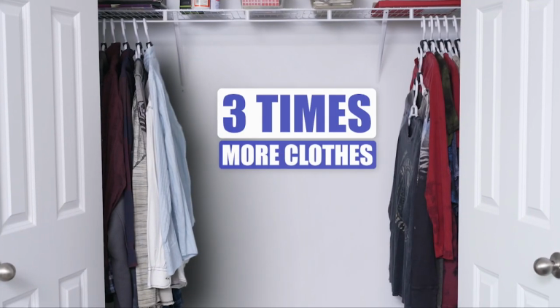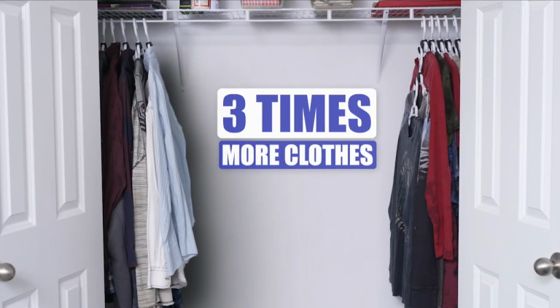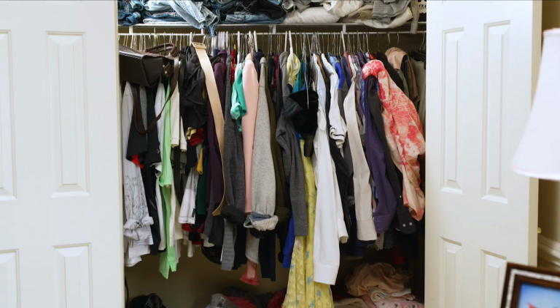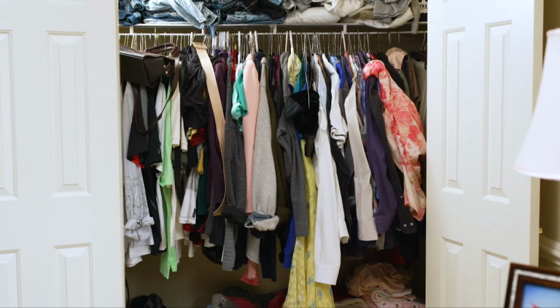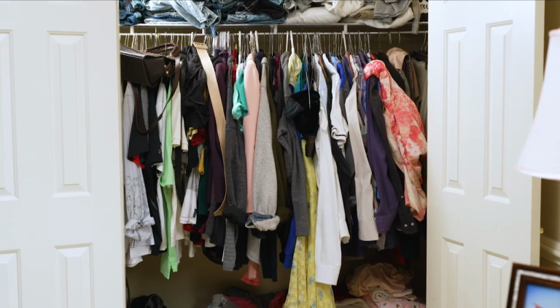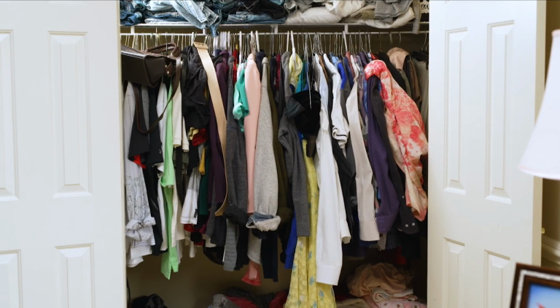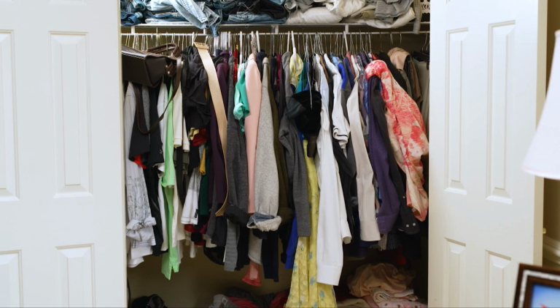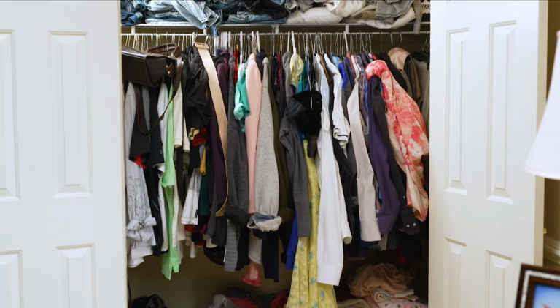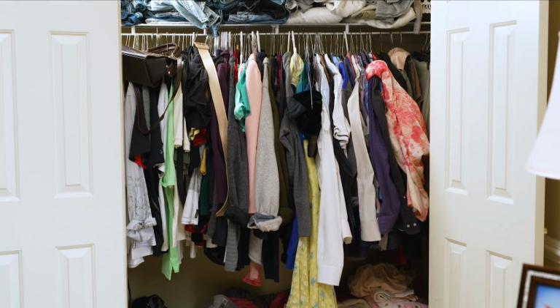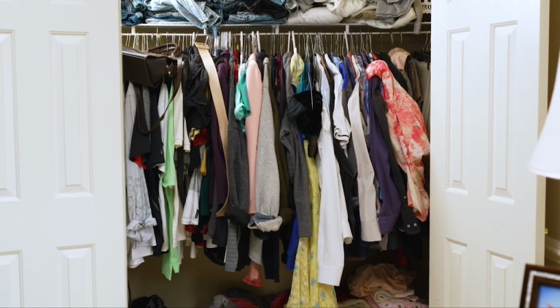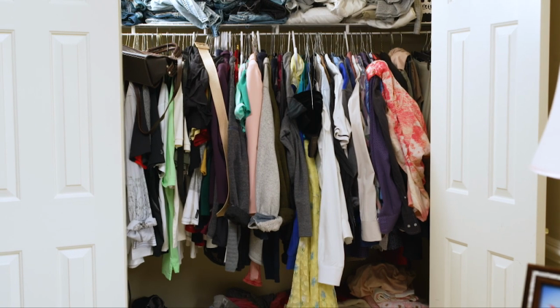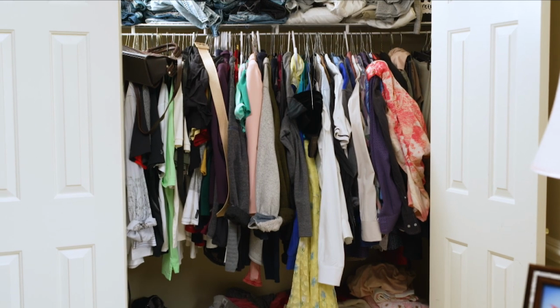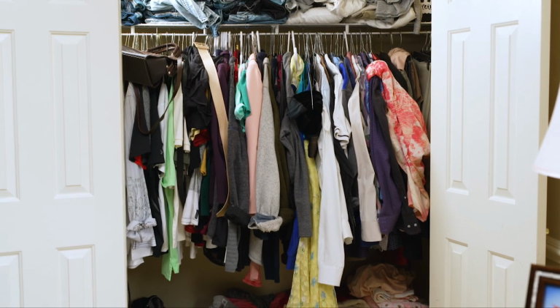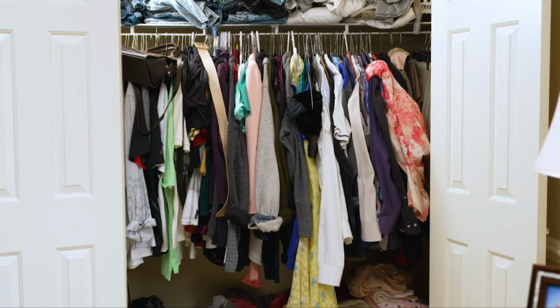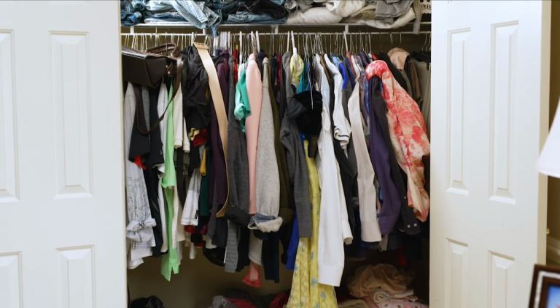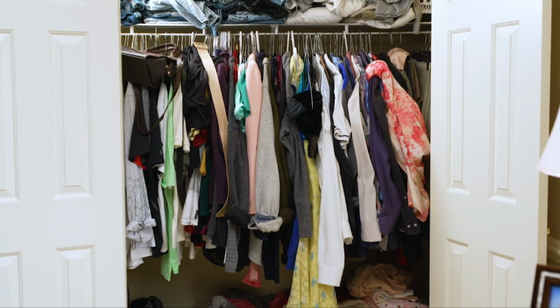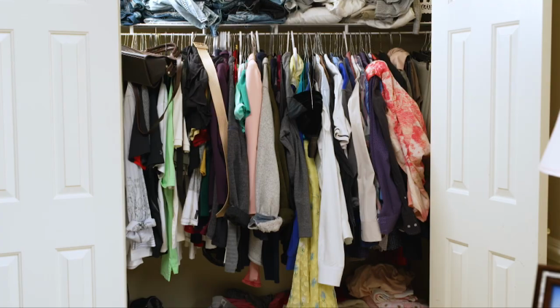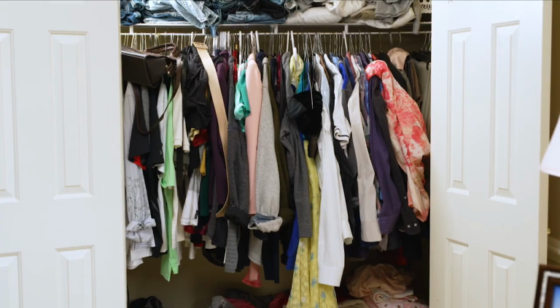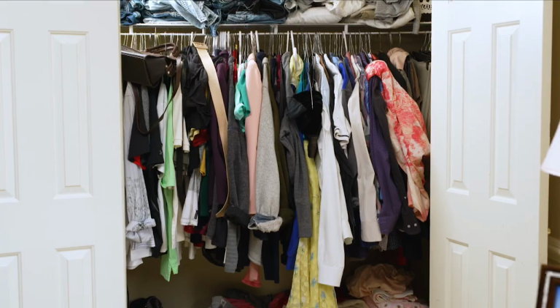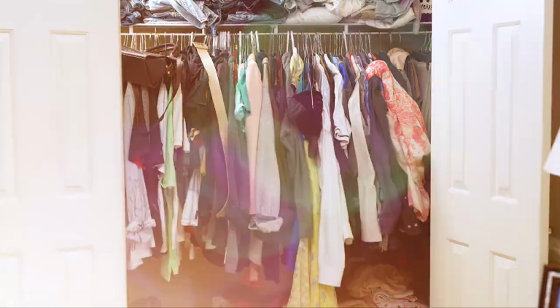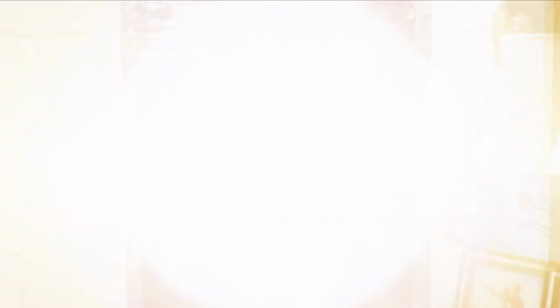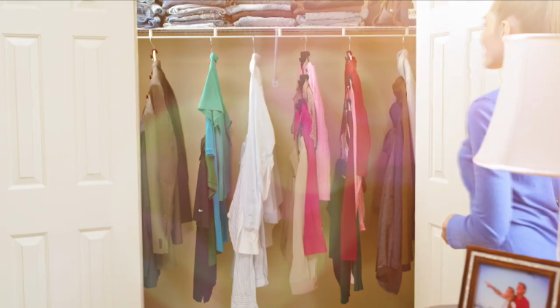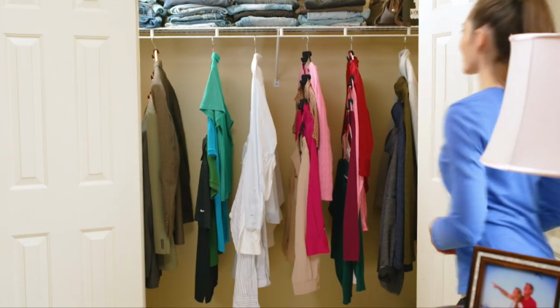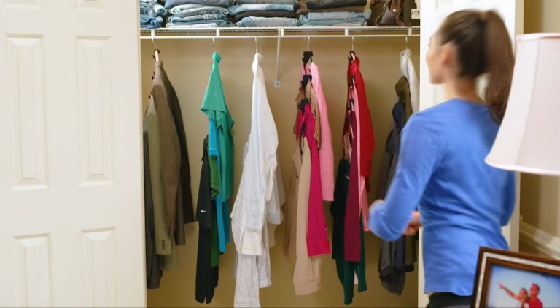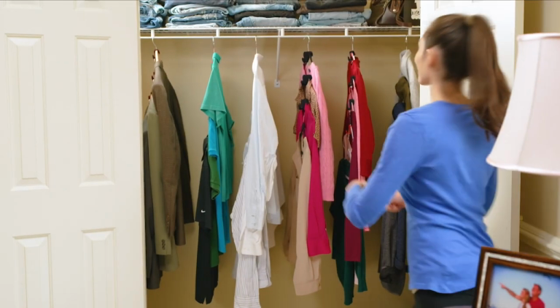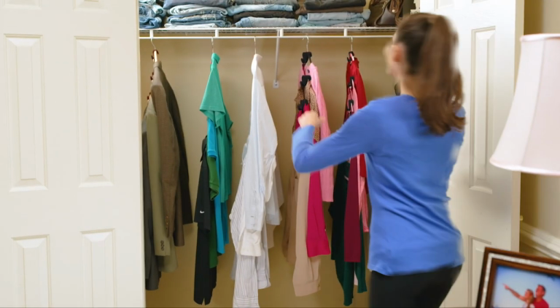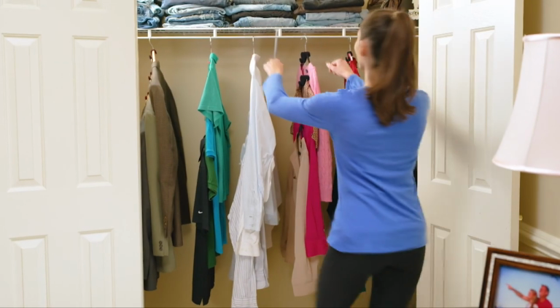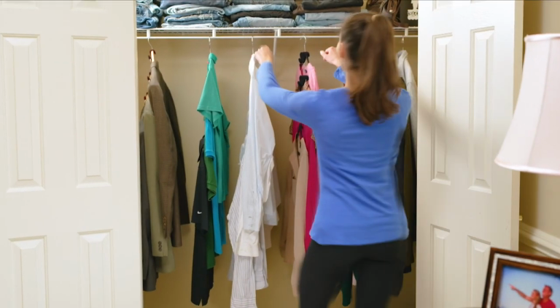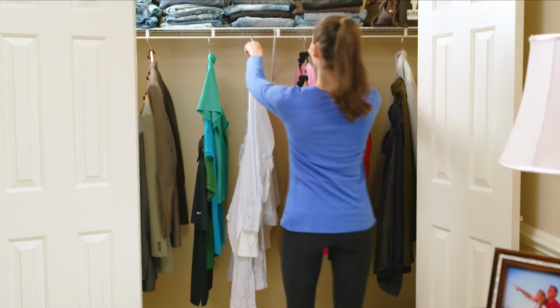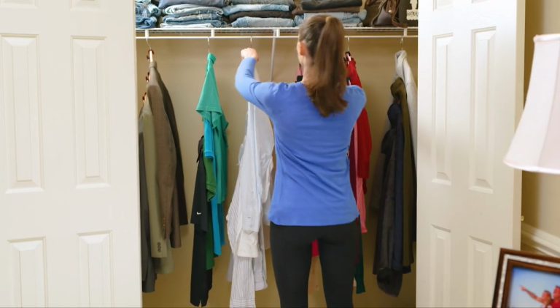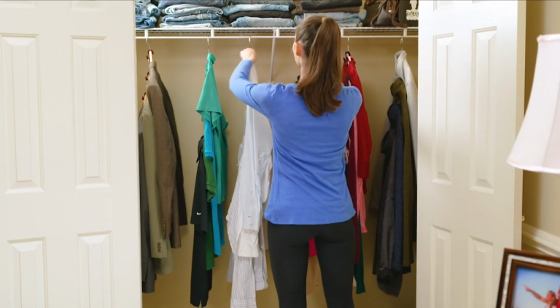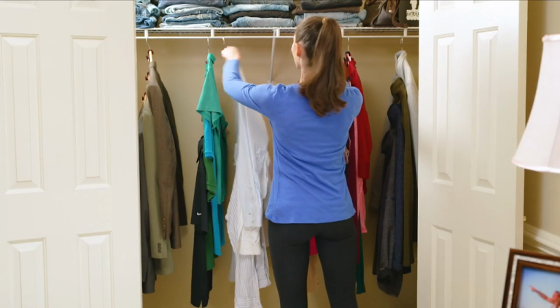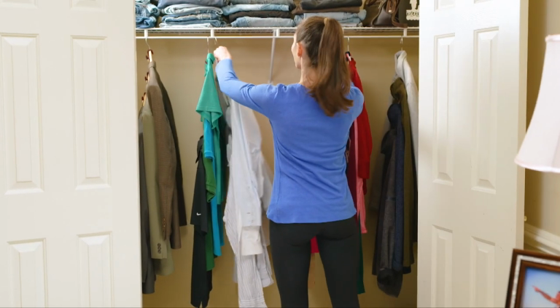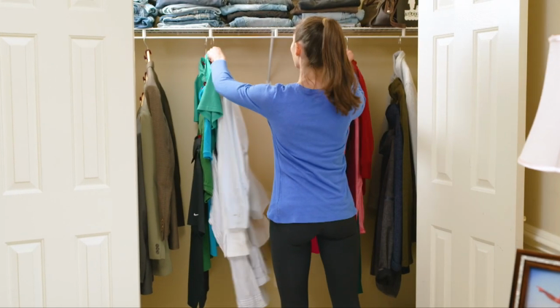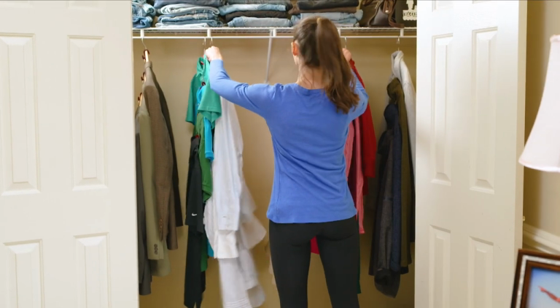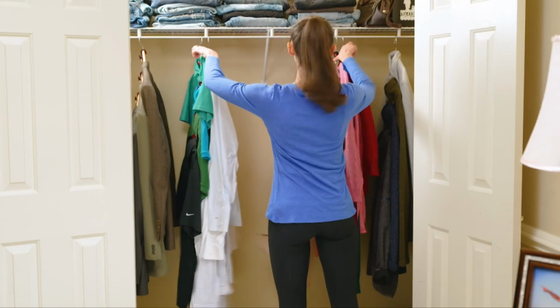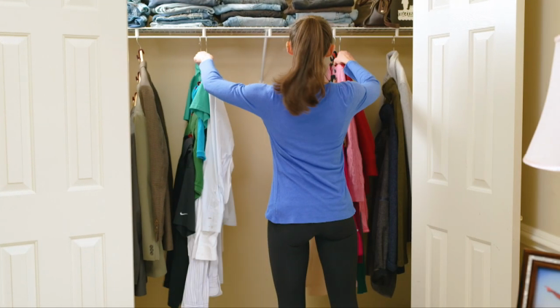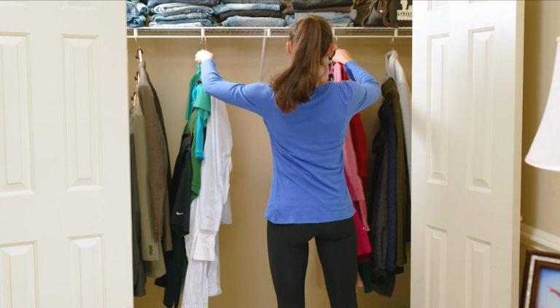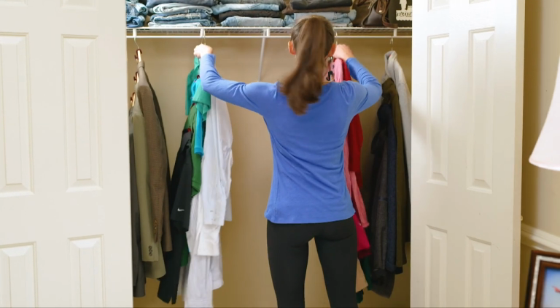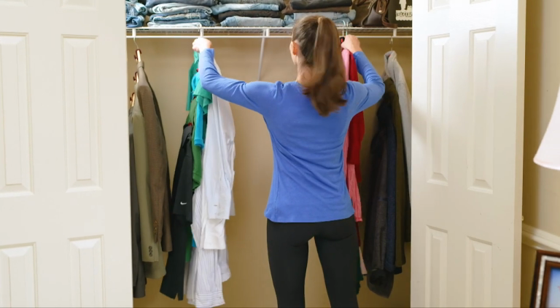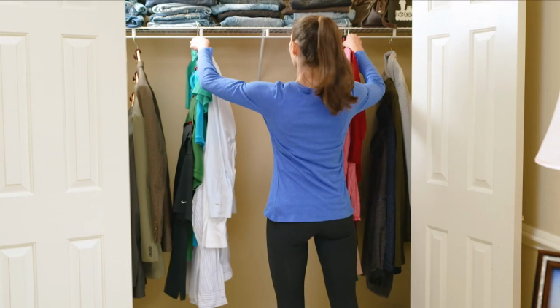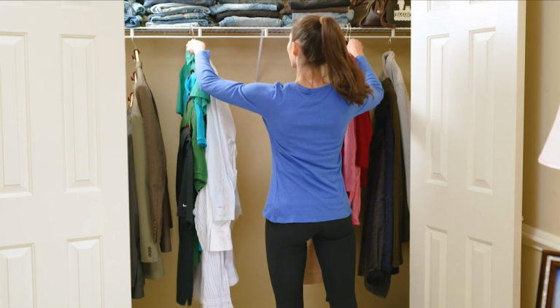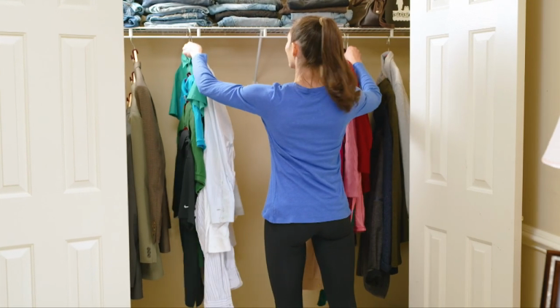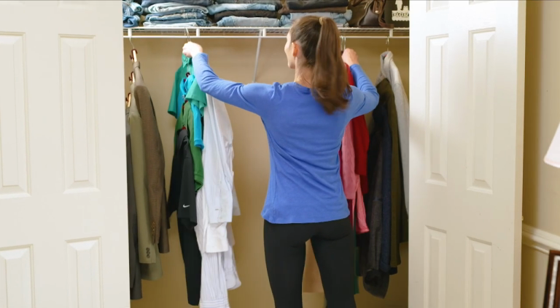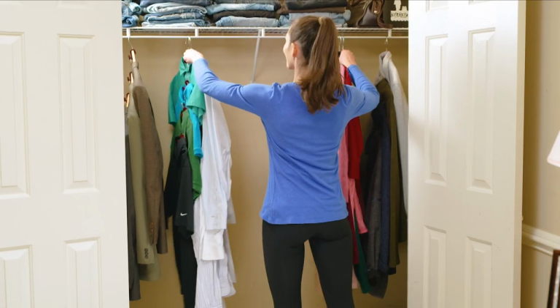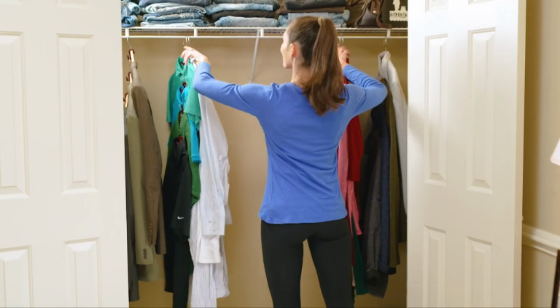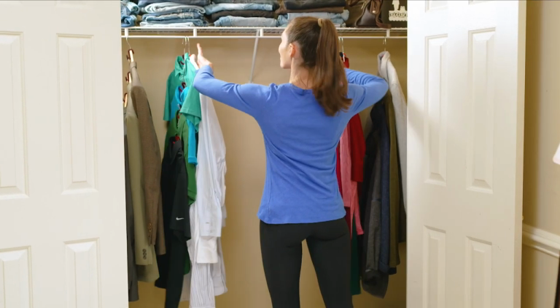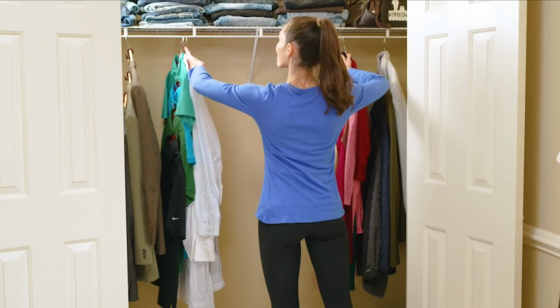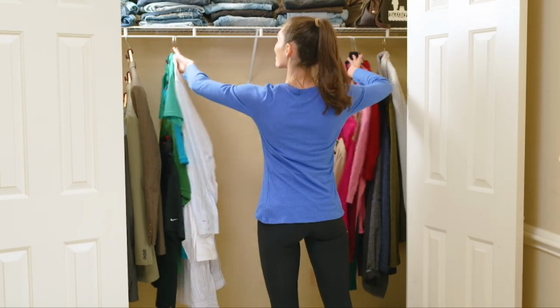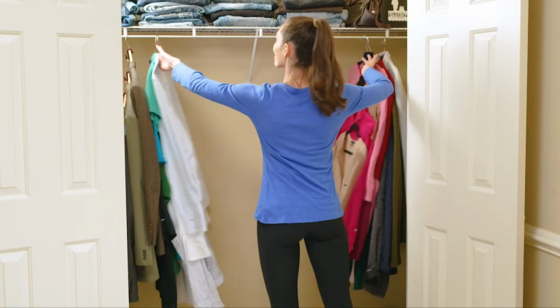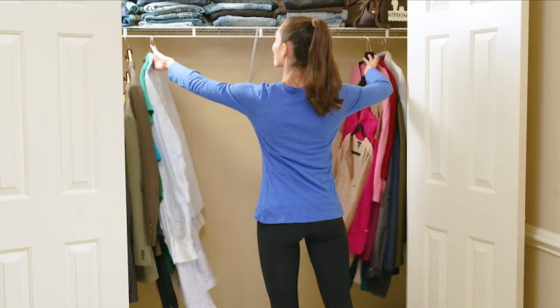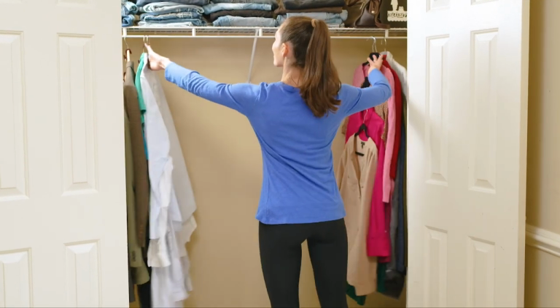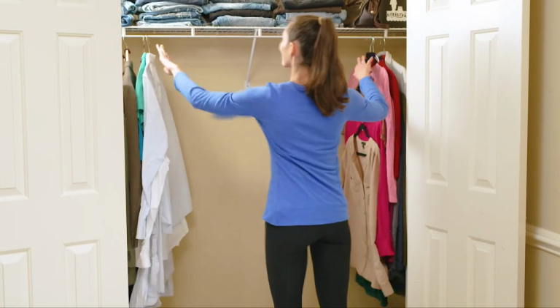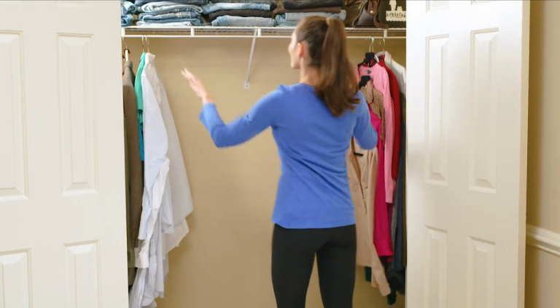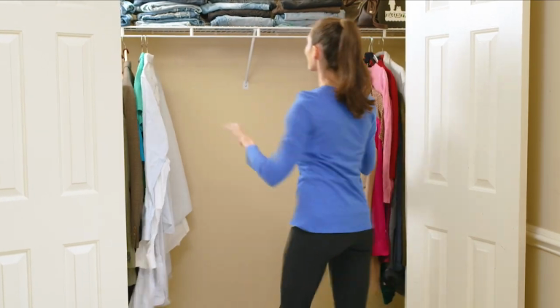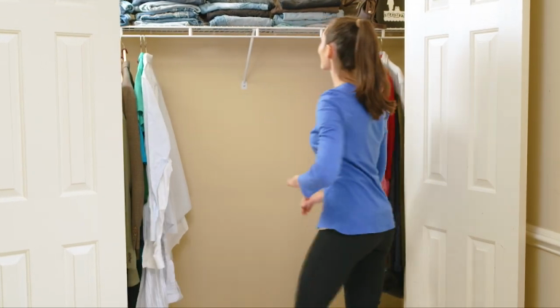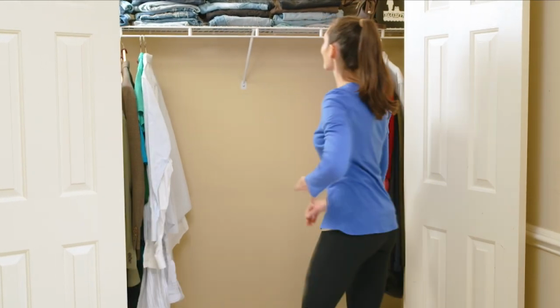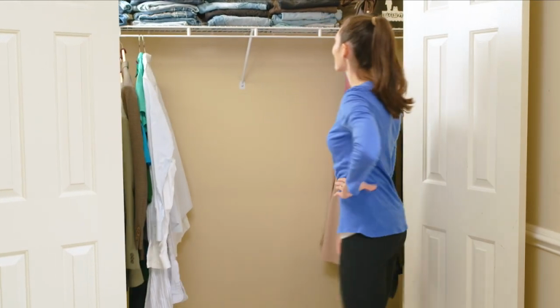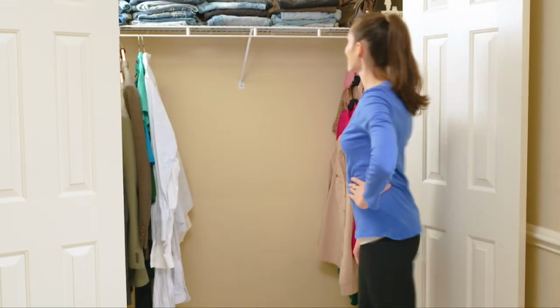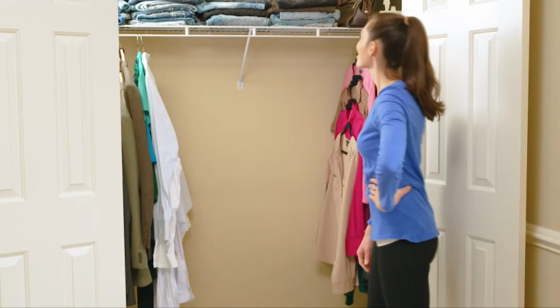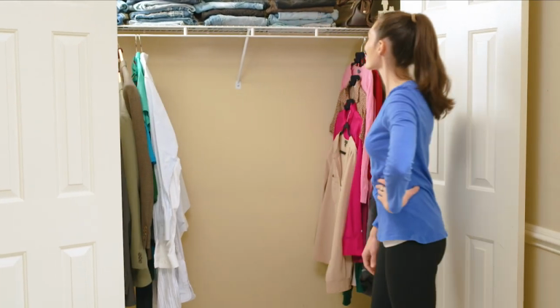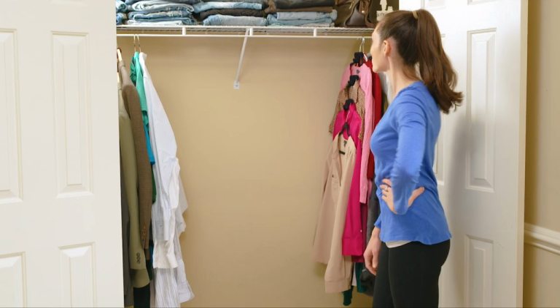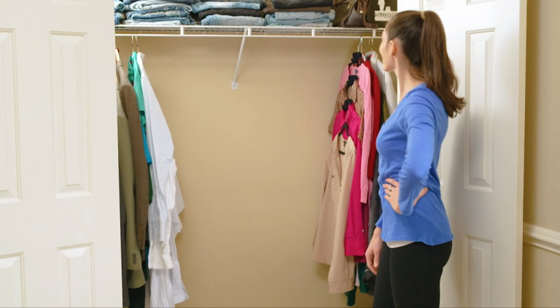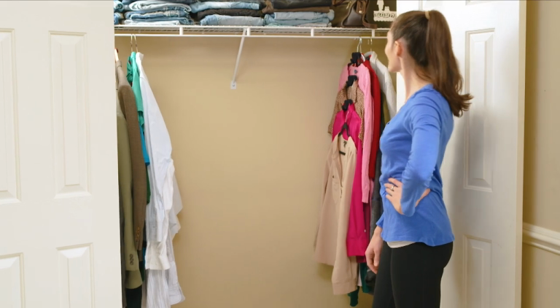Just watch — your wardrobe can go from messy to marvellous in no time with ease. And just look at all that extra space.